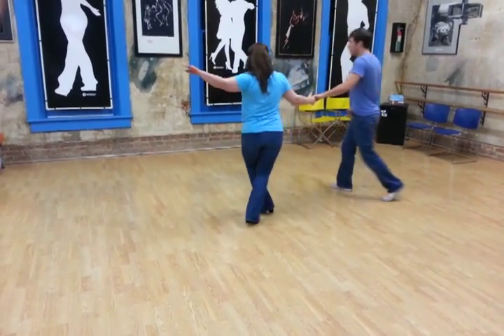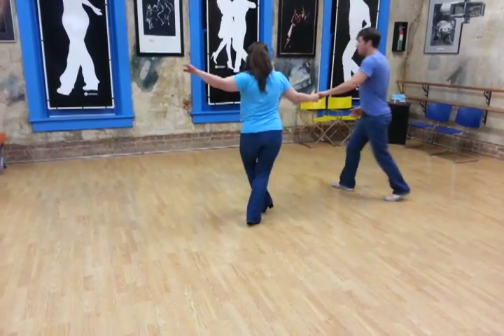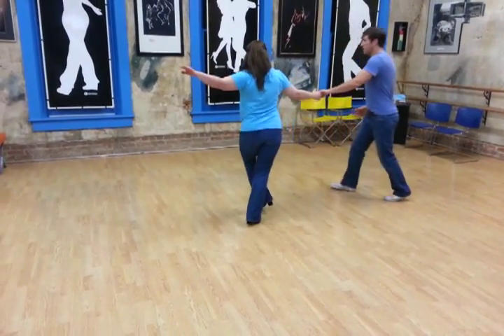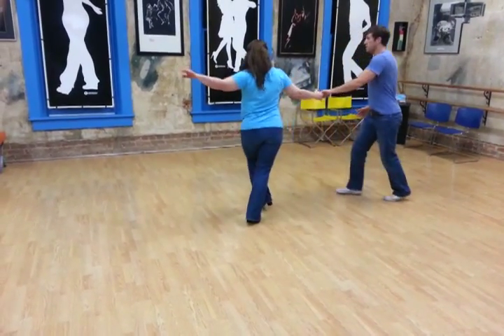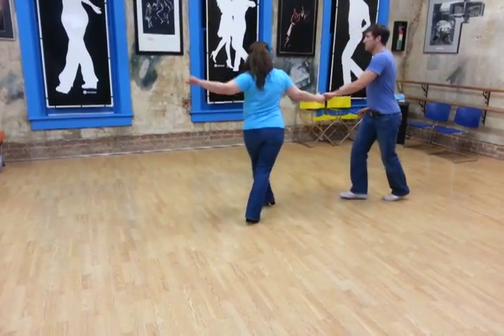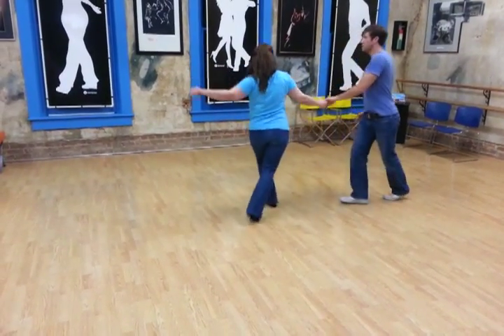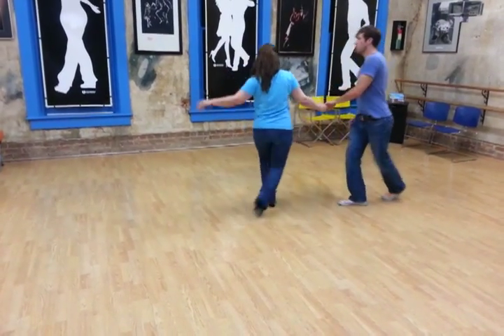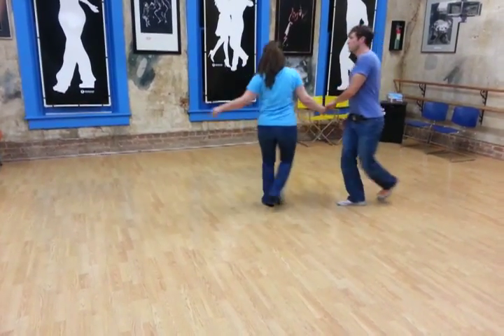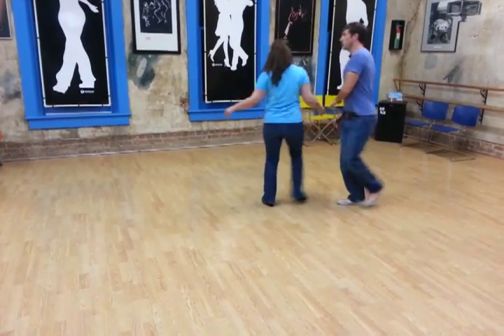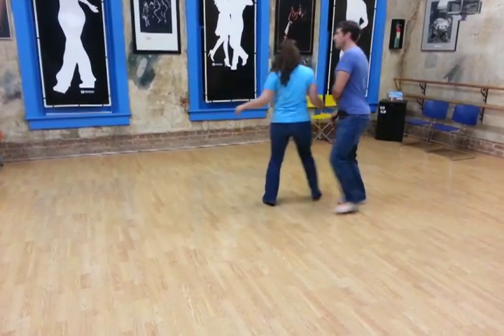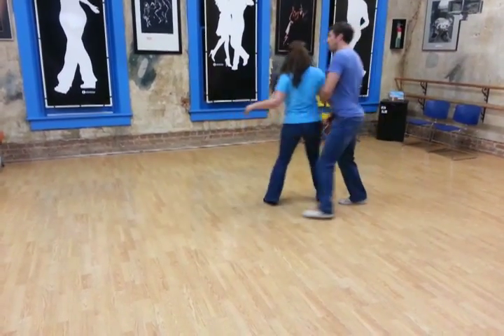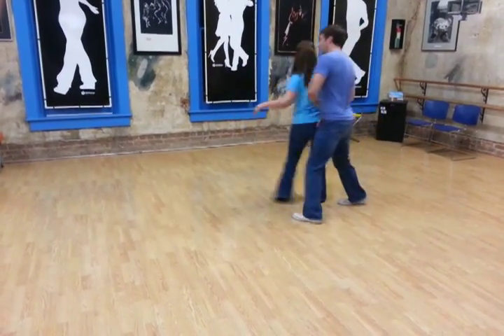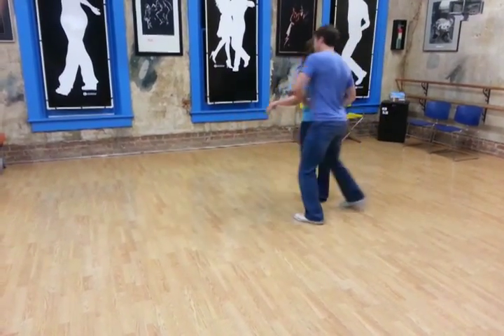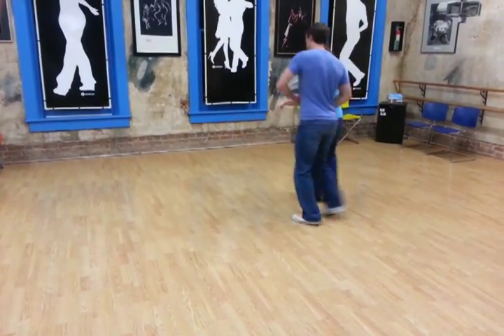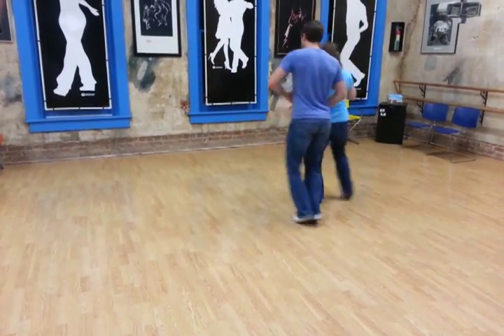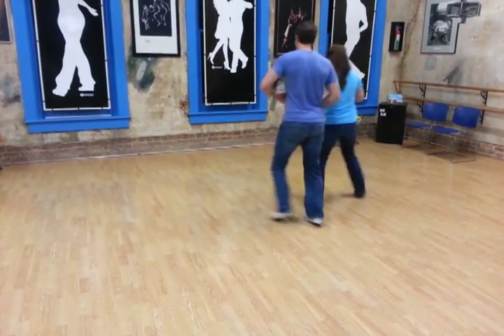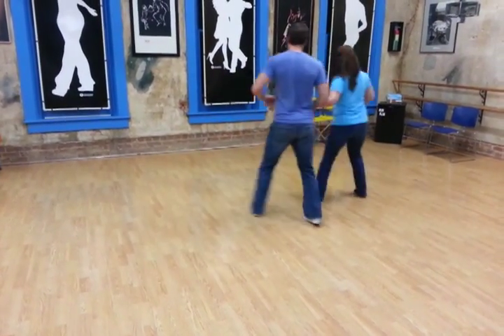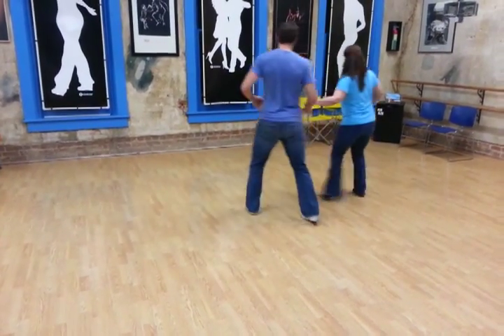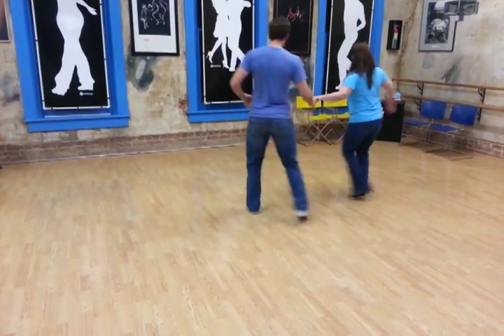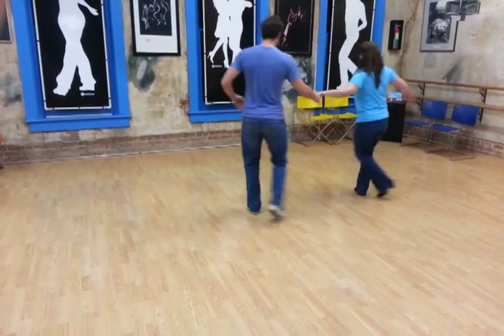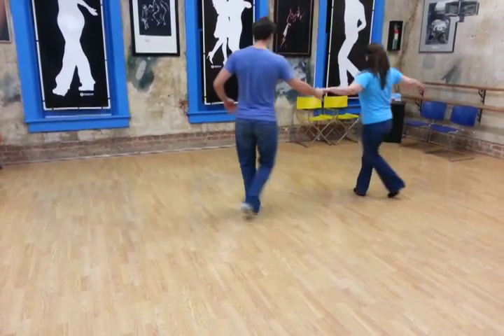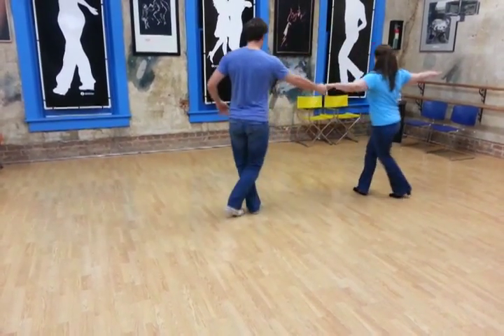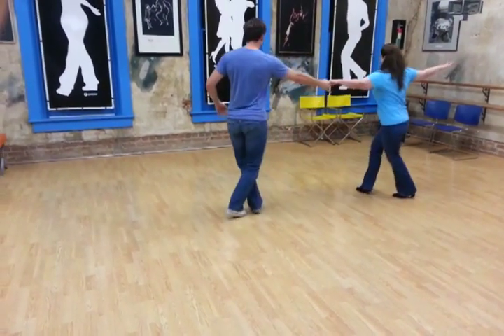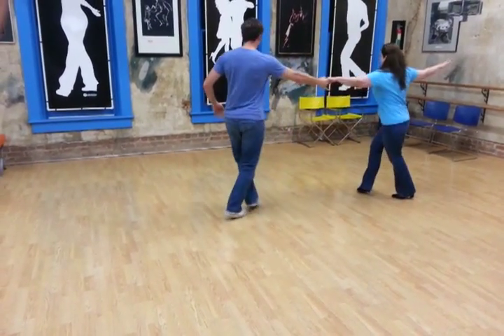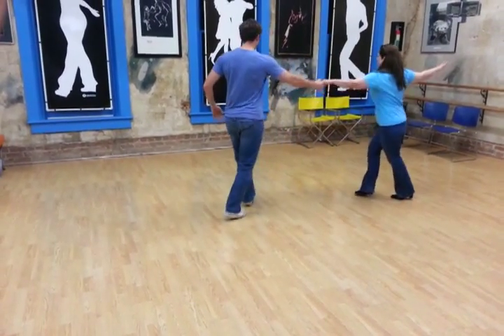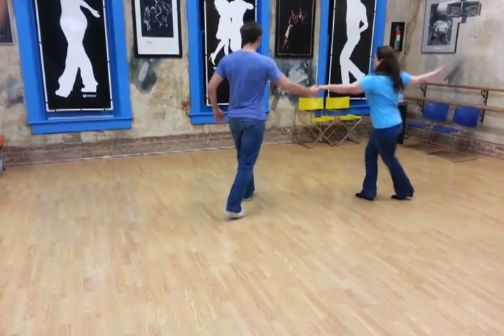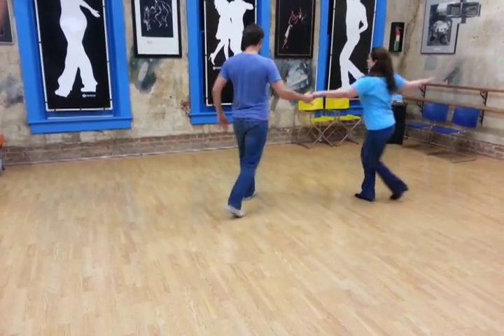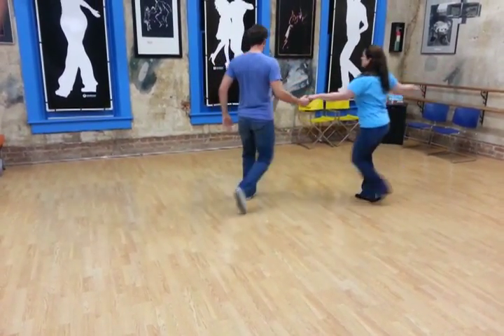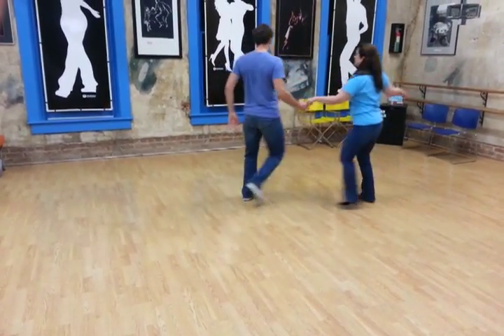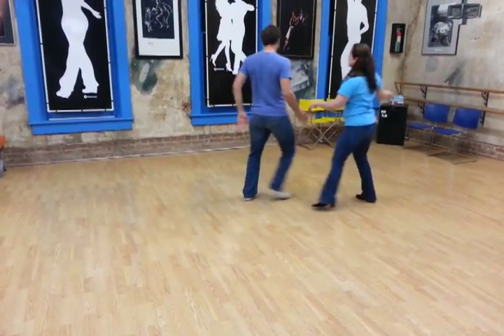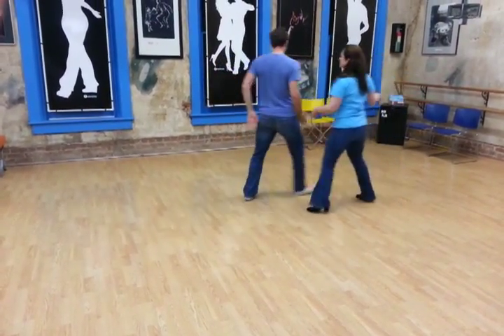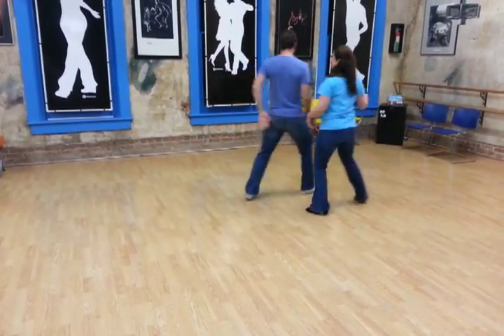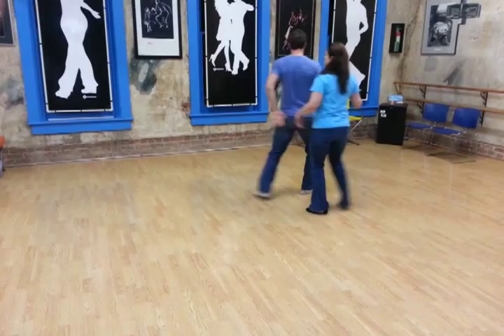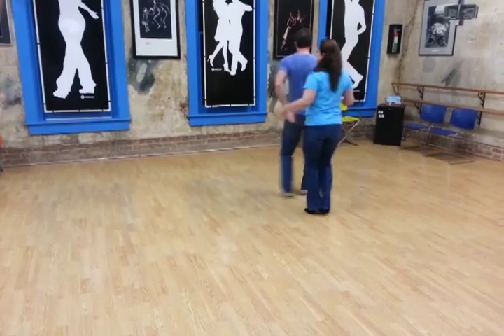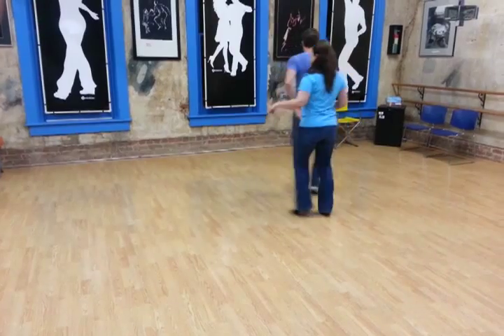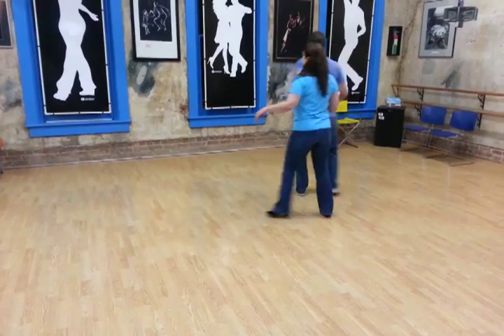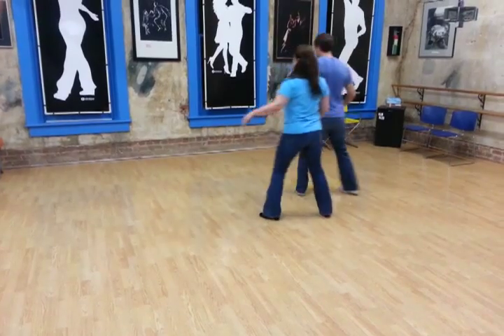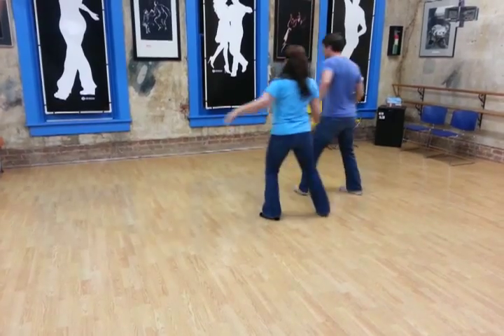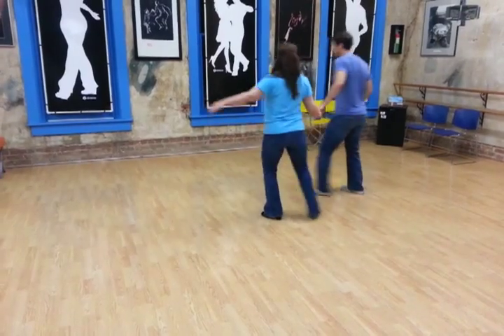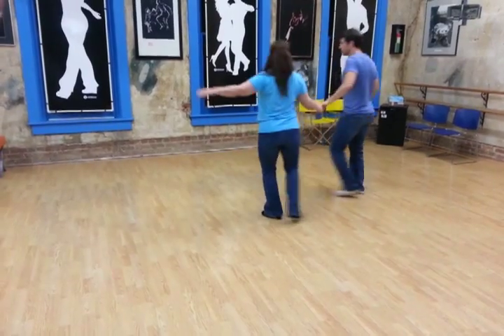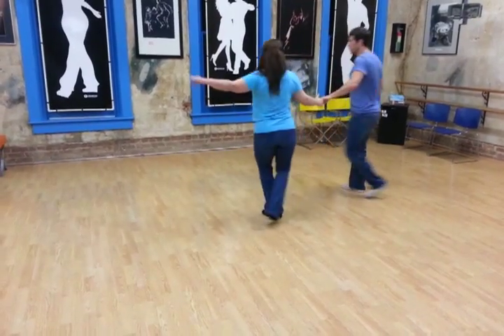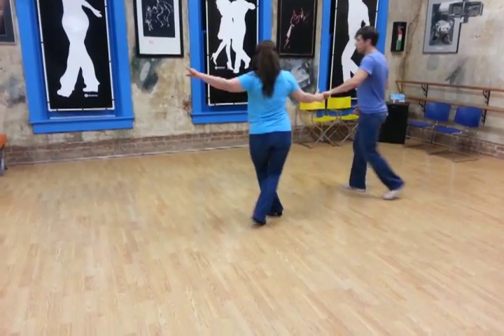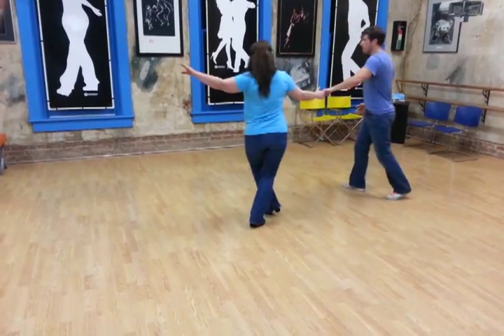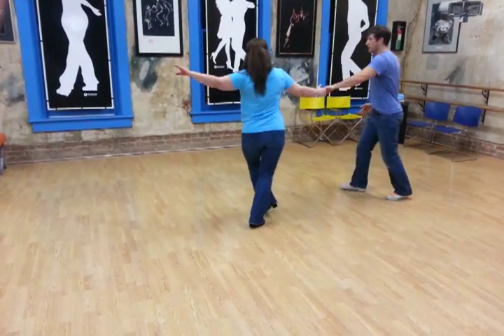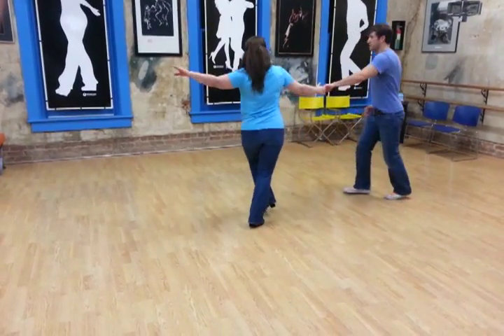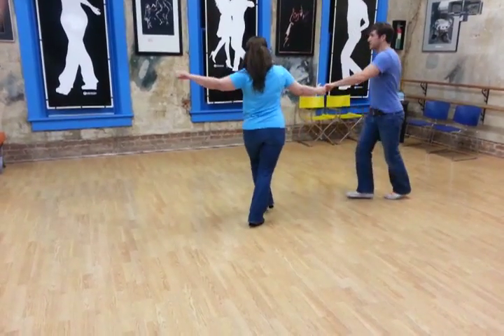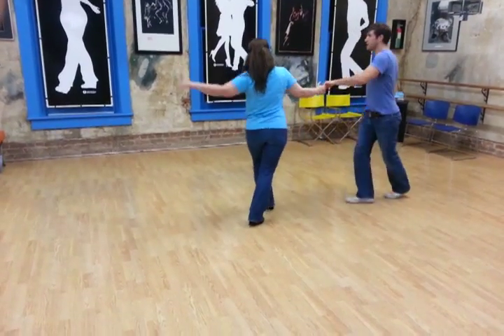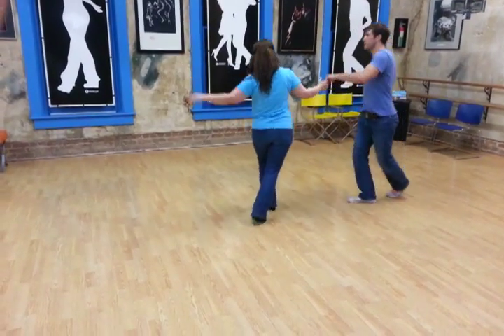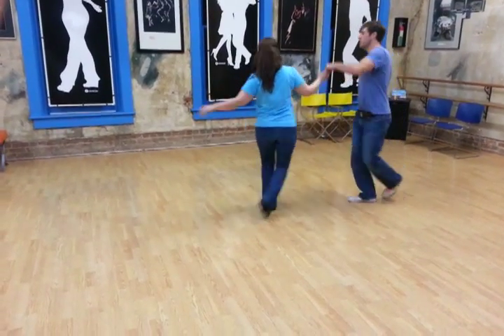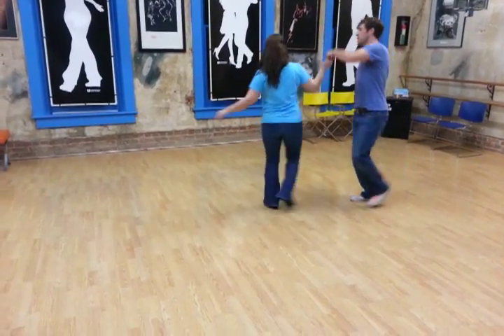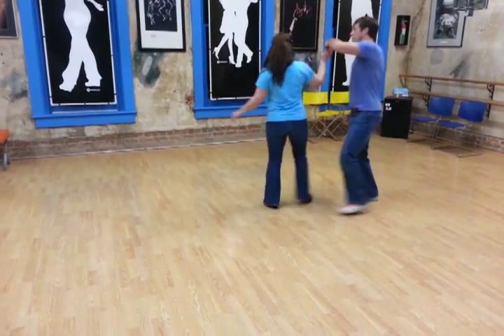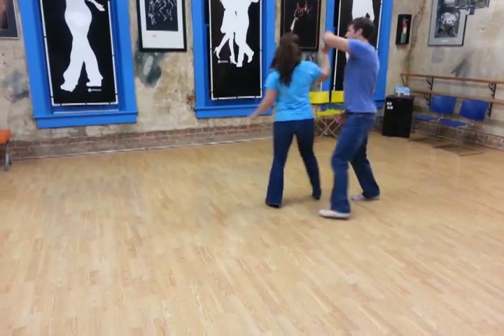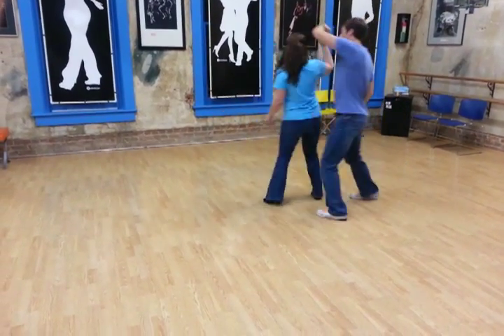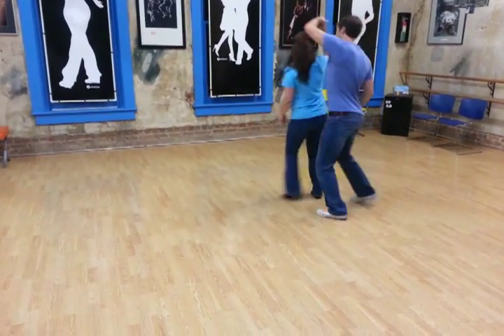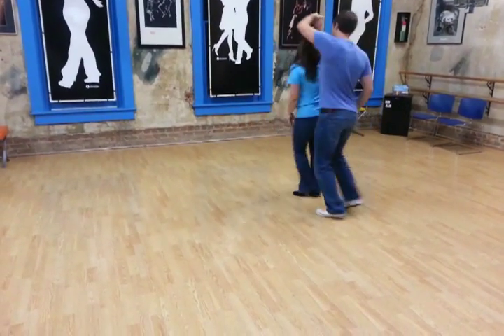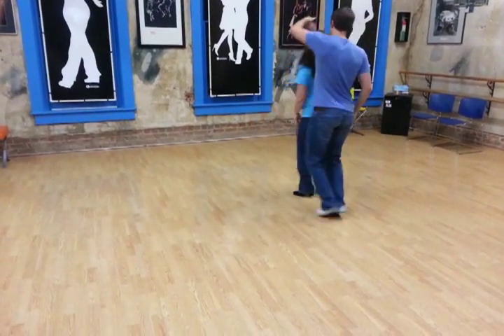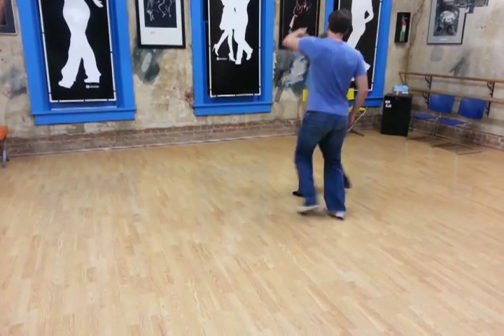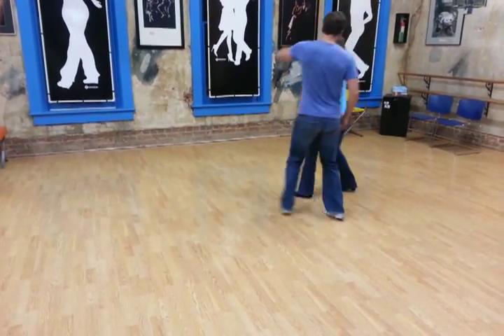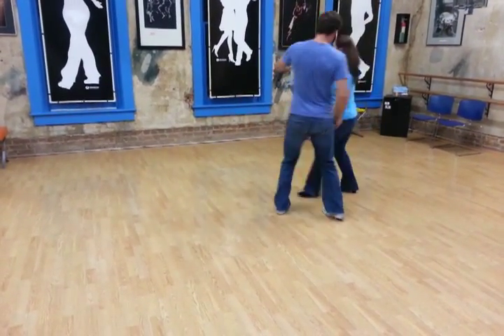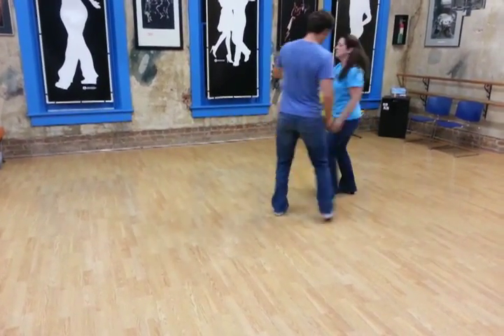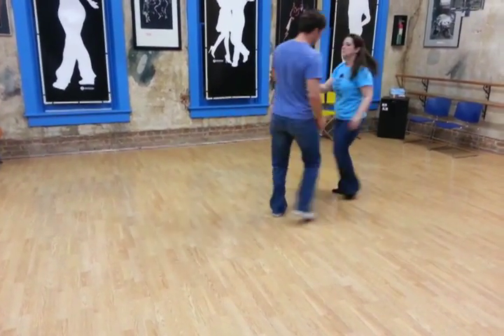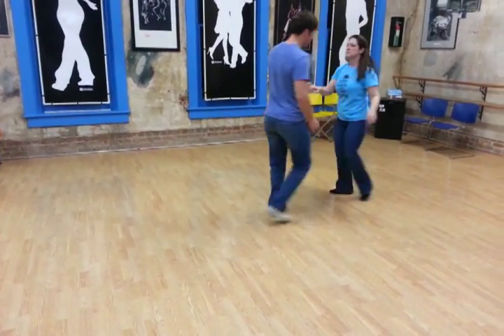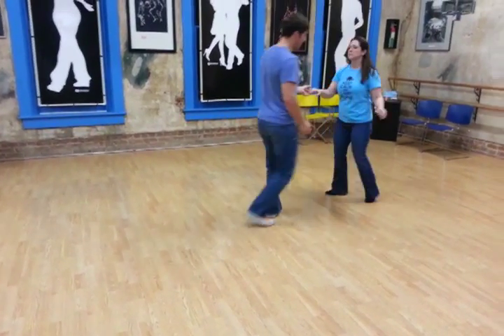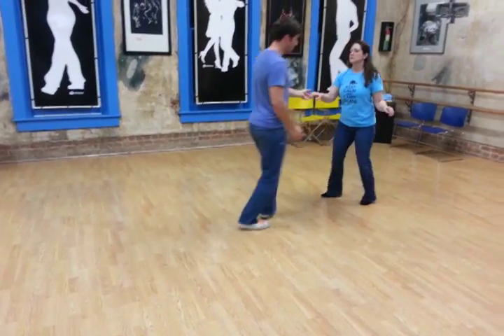One, two, we go behind. Five, six, we go in front. Rock step, come out the same way.